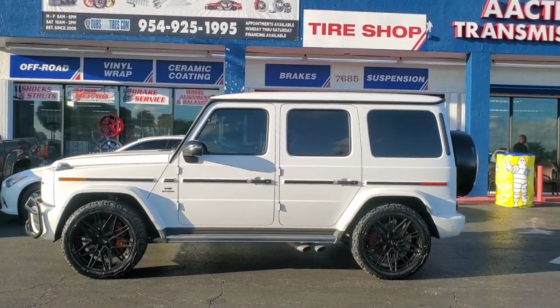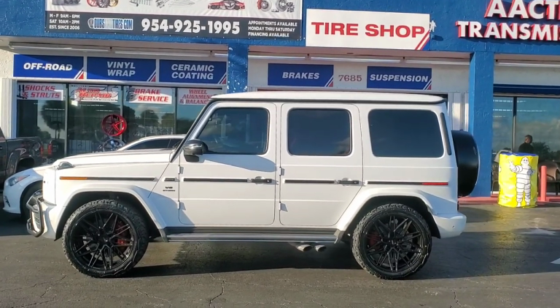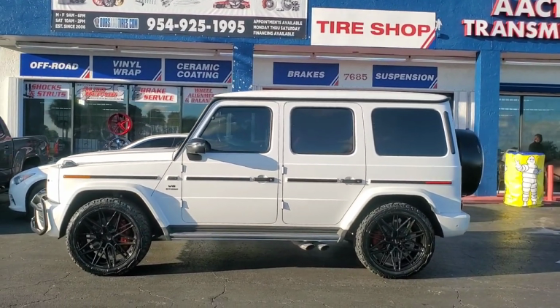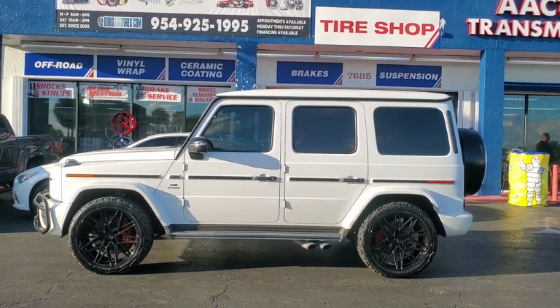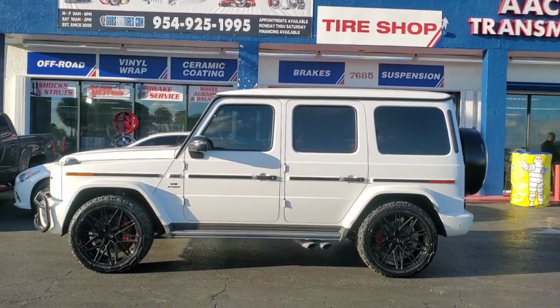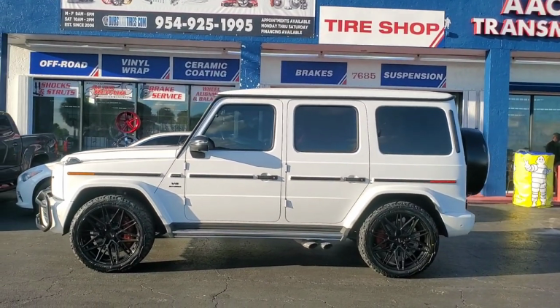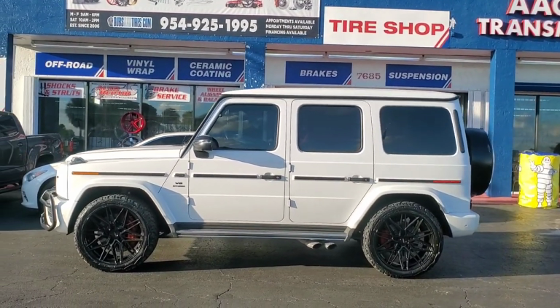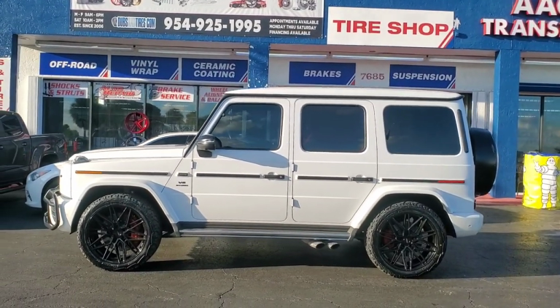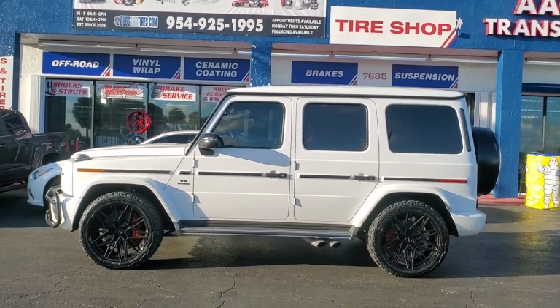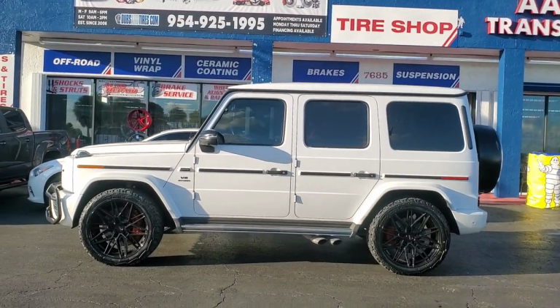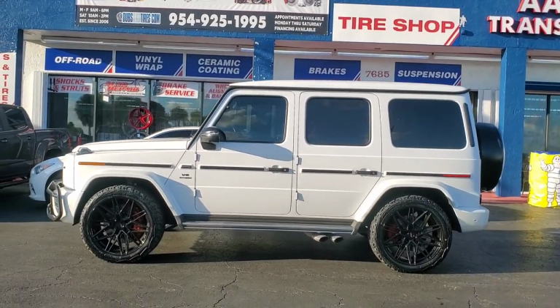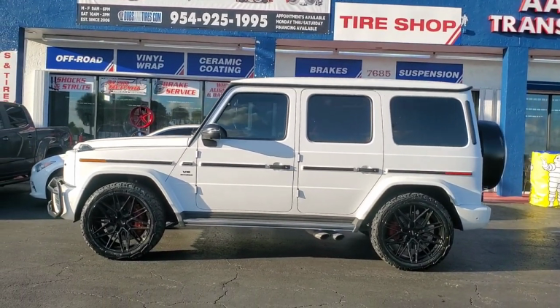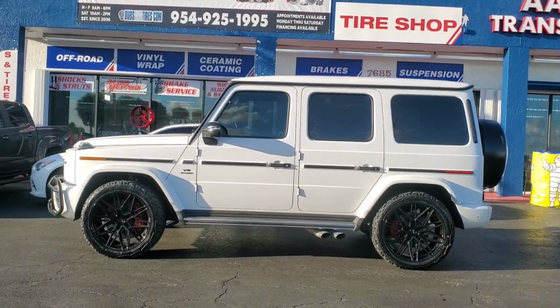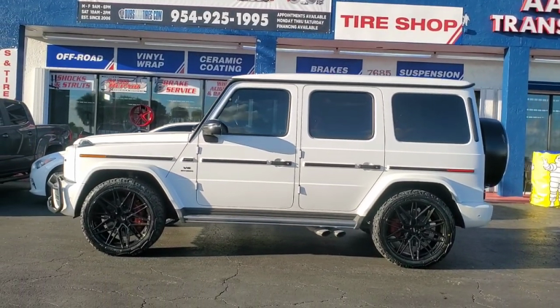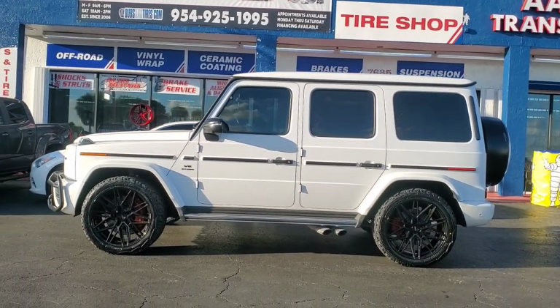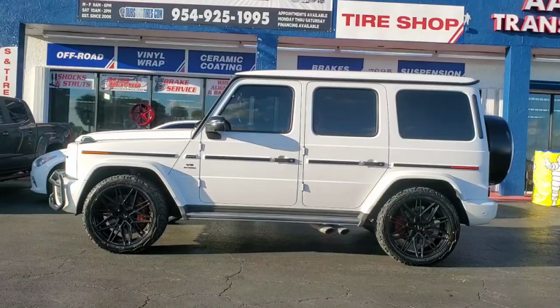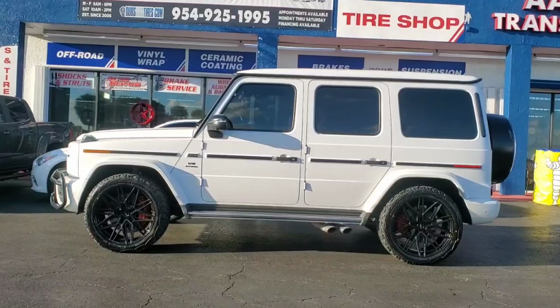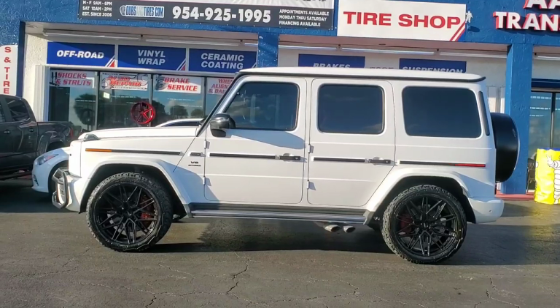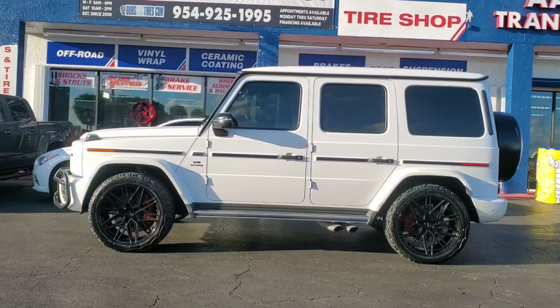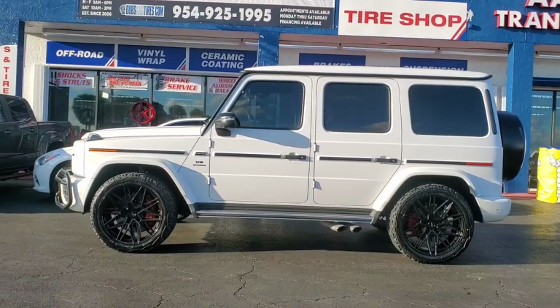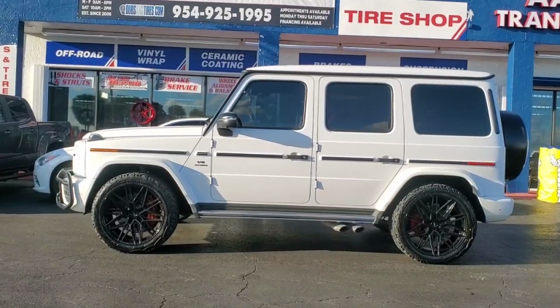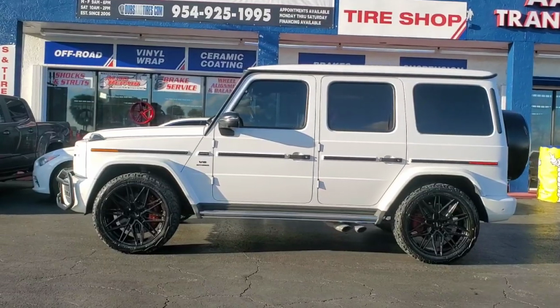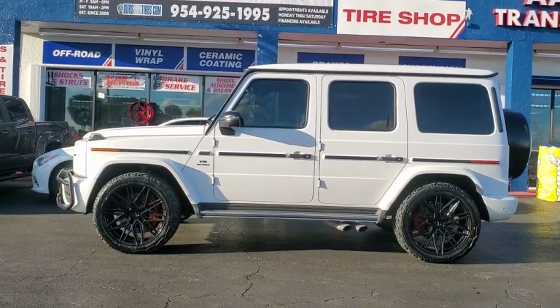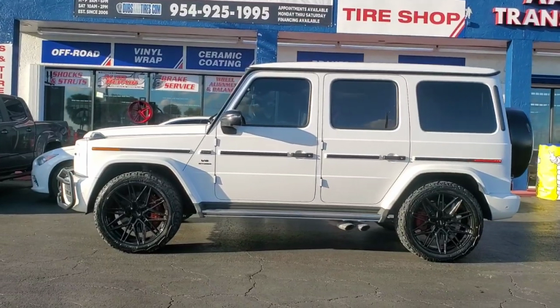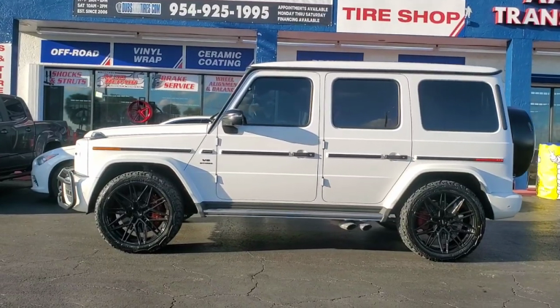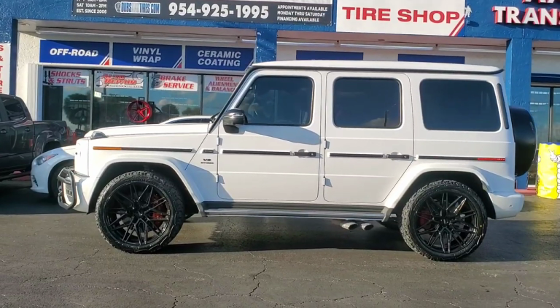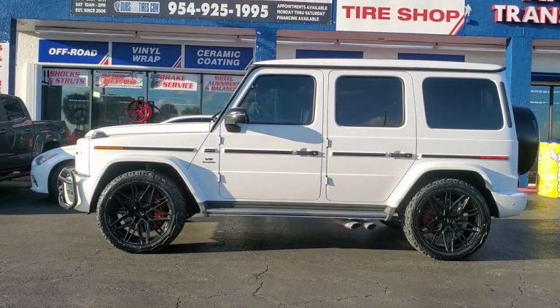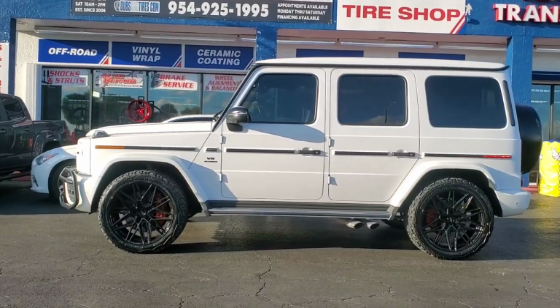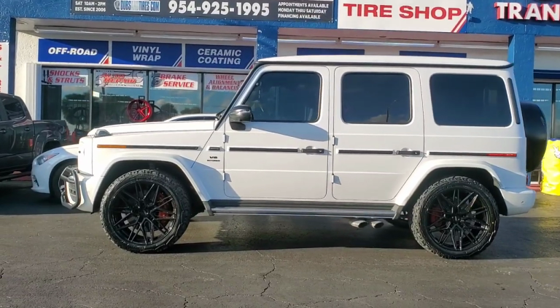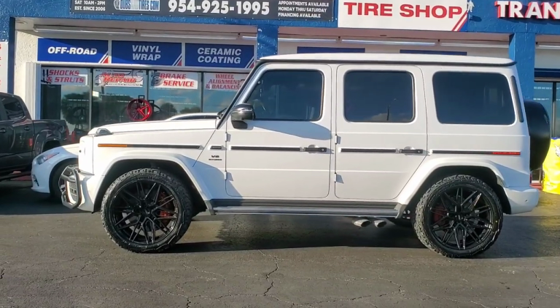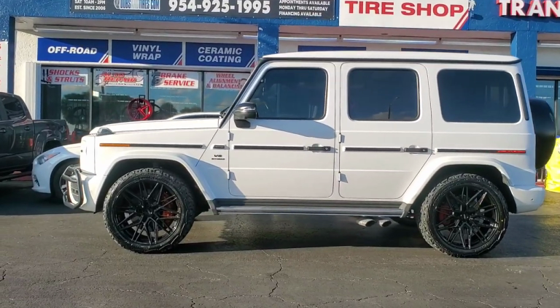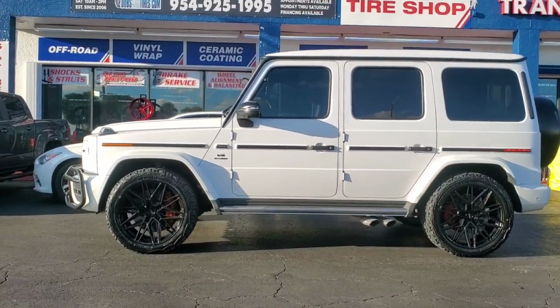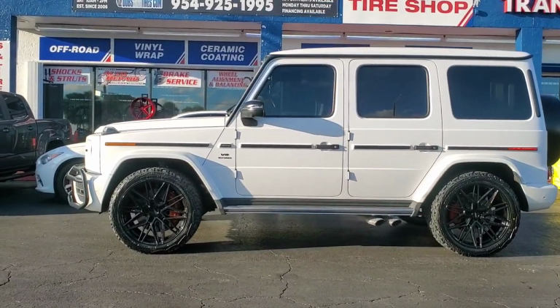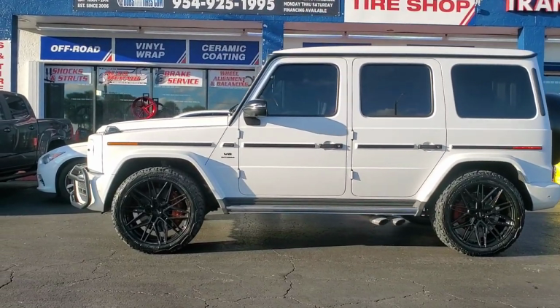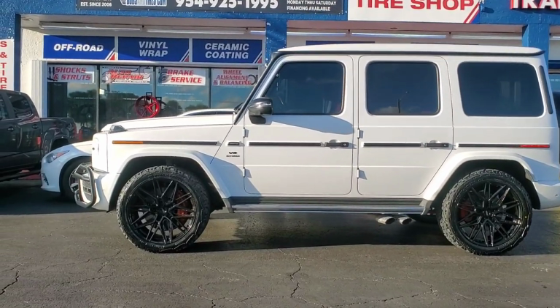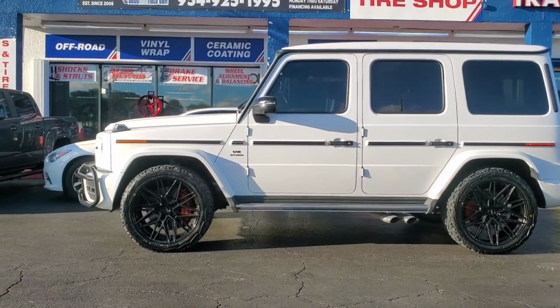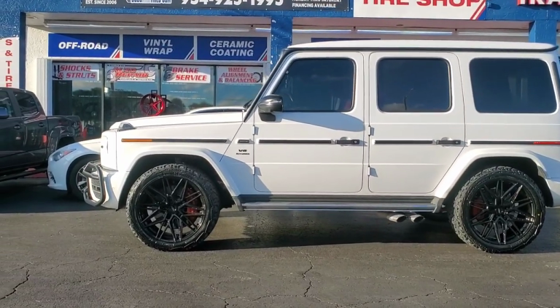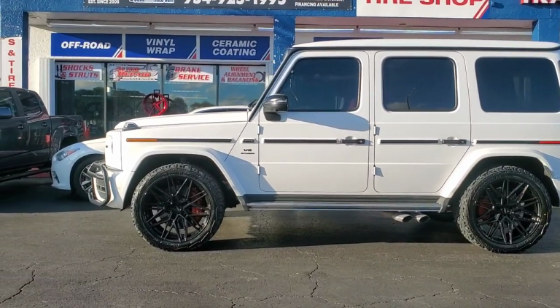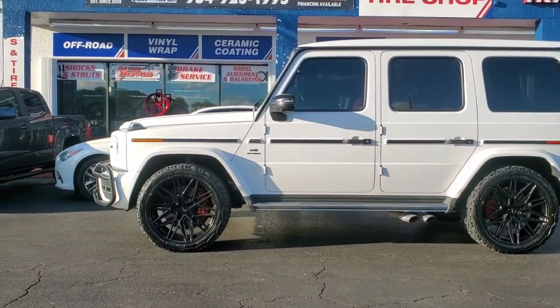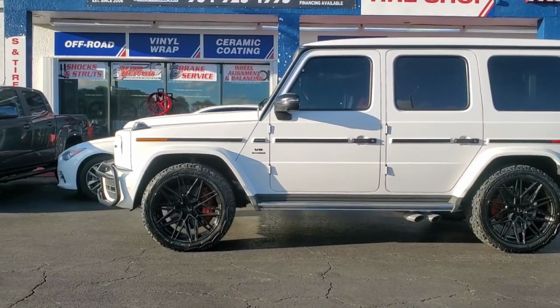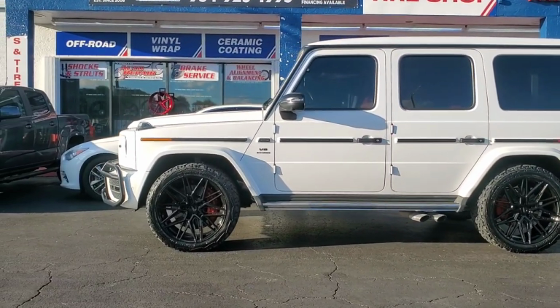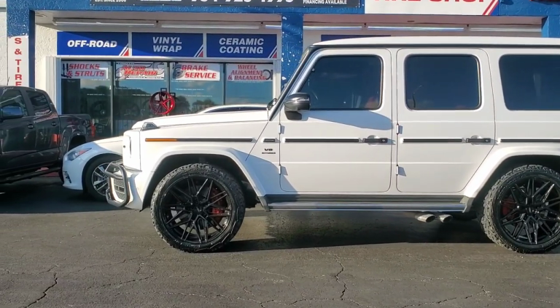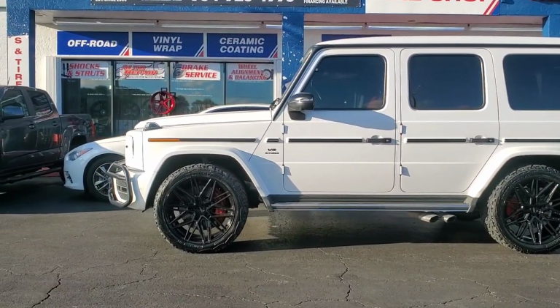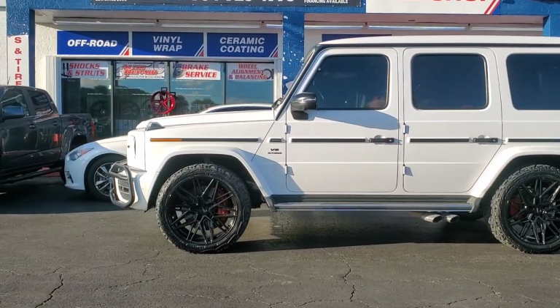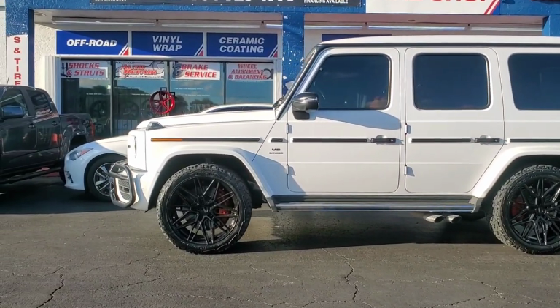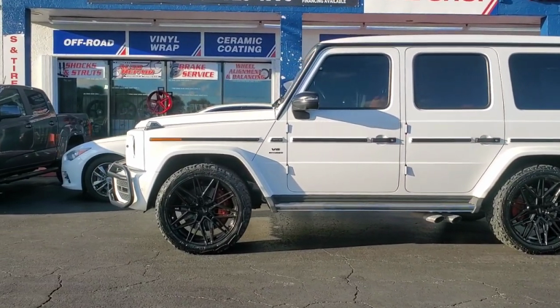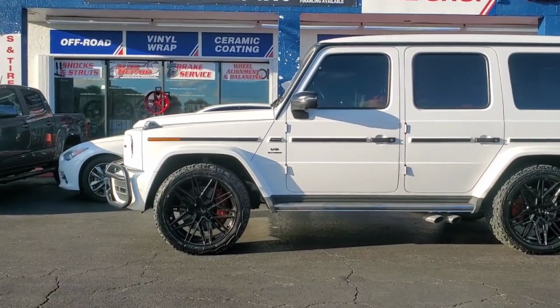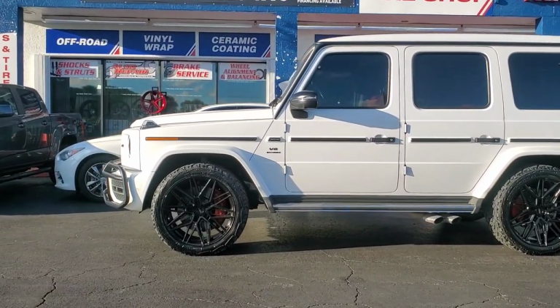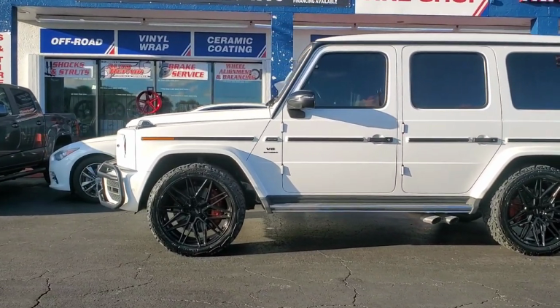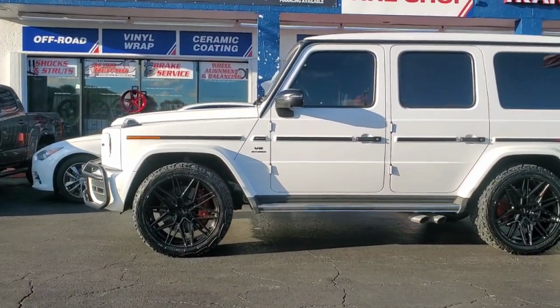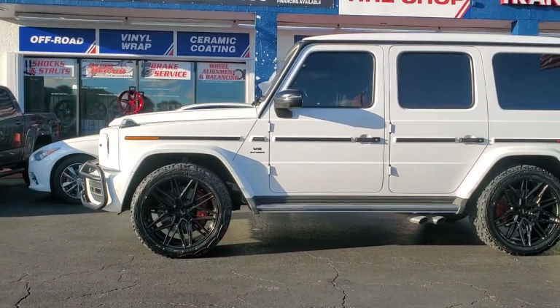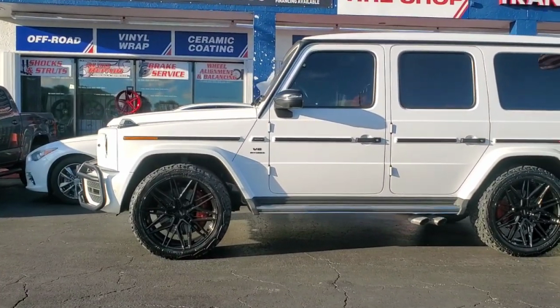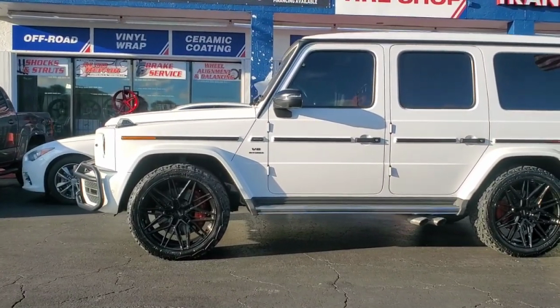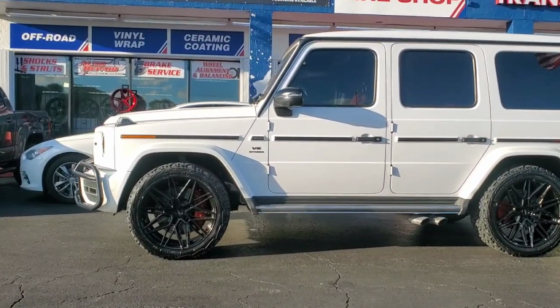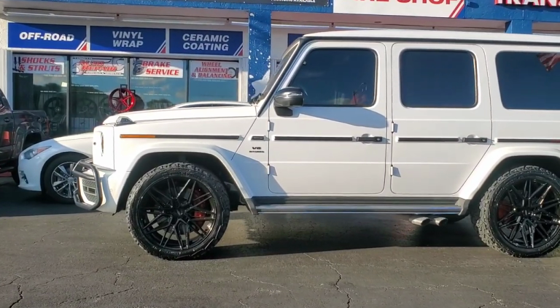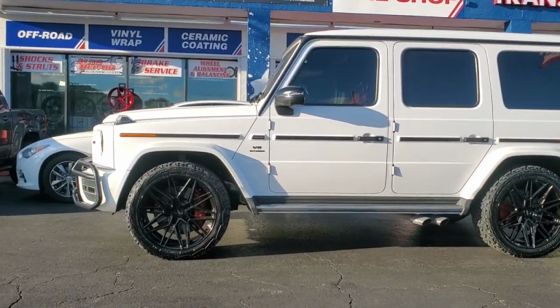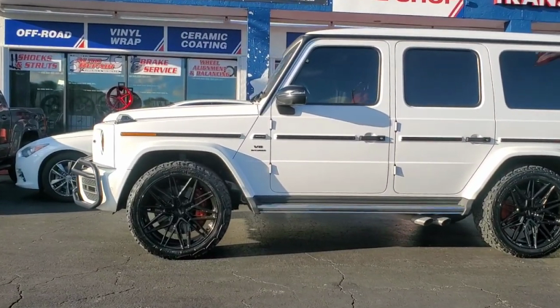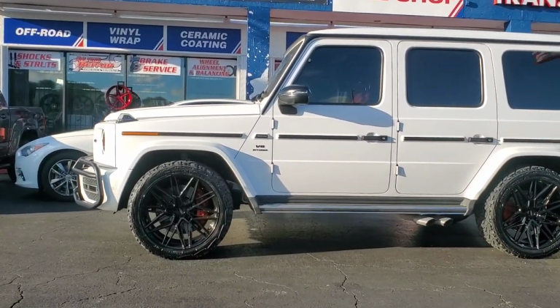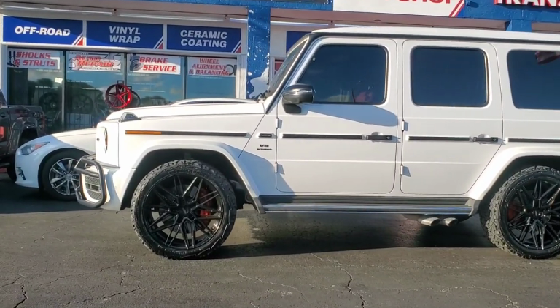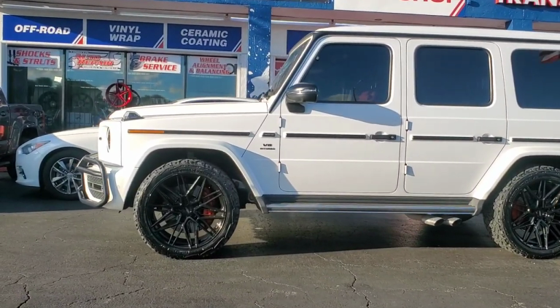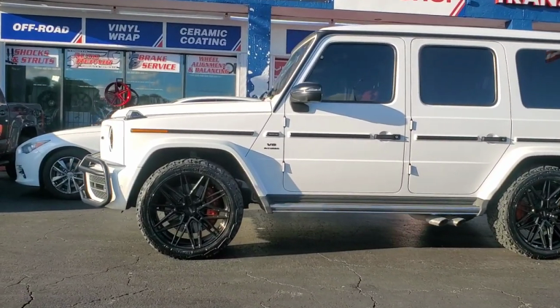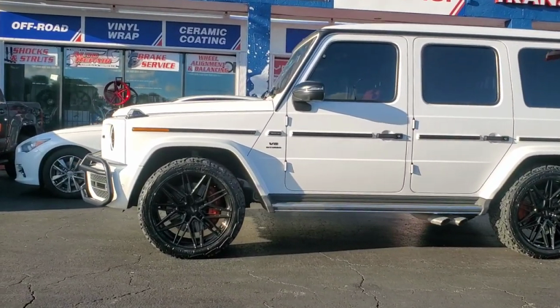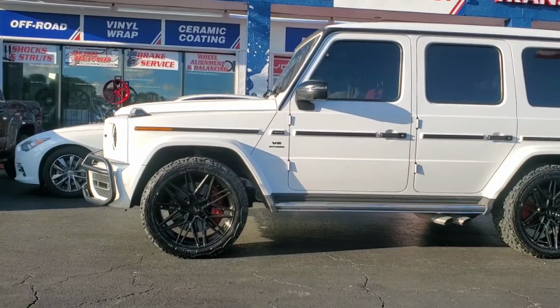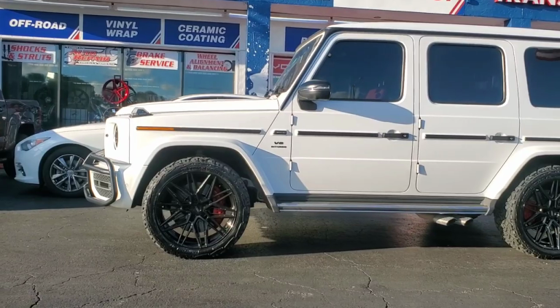If you're interested, give us a call. We can get you fitted and get you out the door, let you know exactly what you need to do to put these on your vehicle.